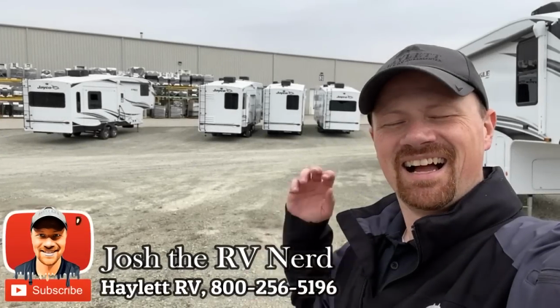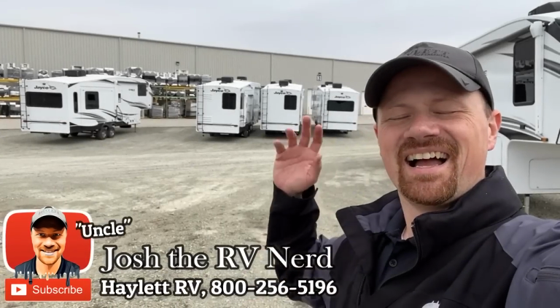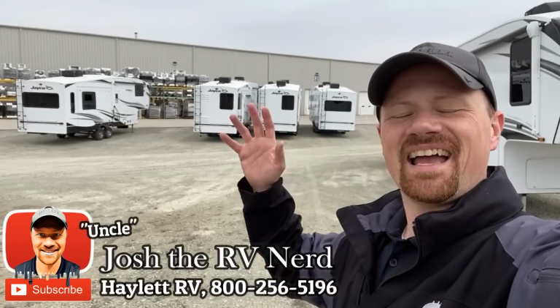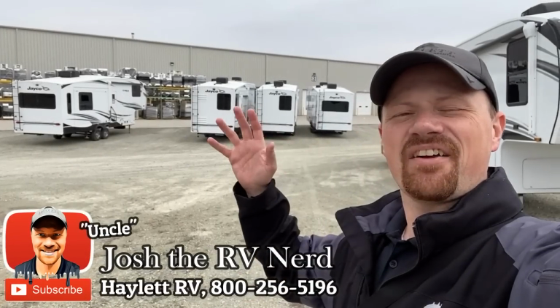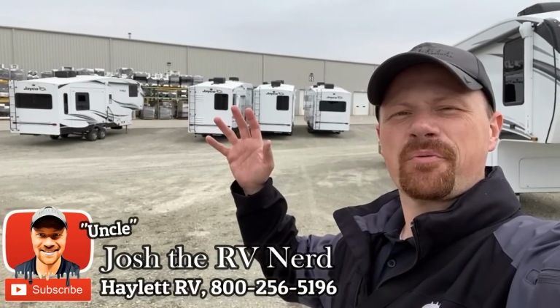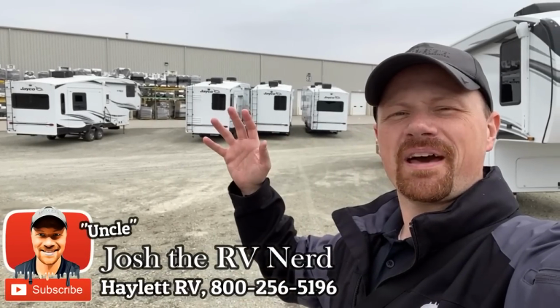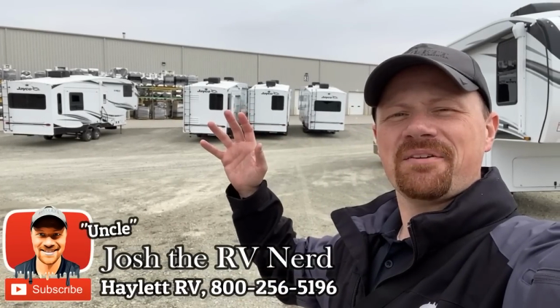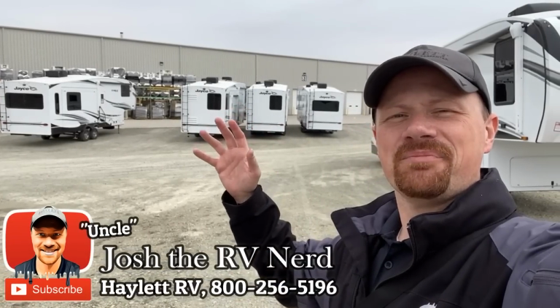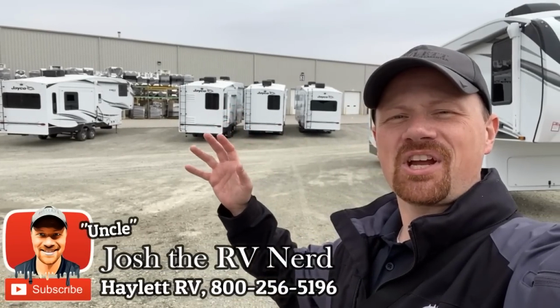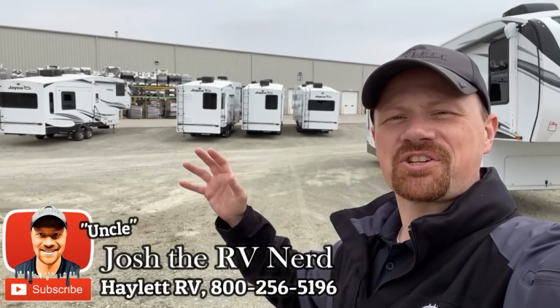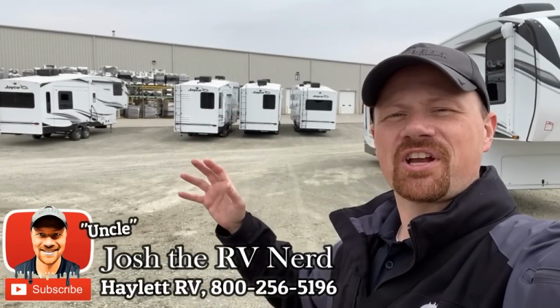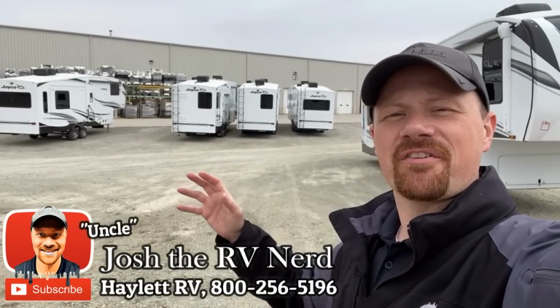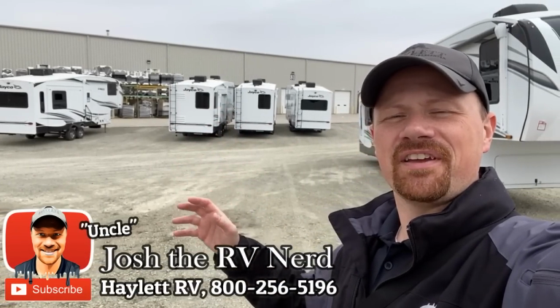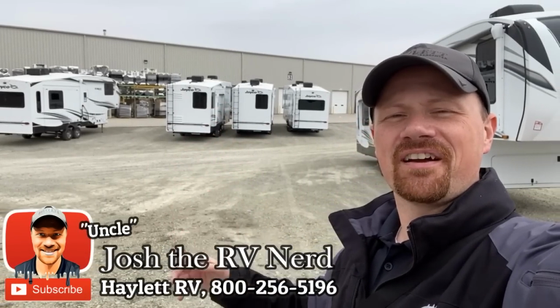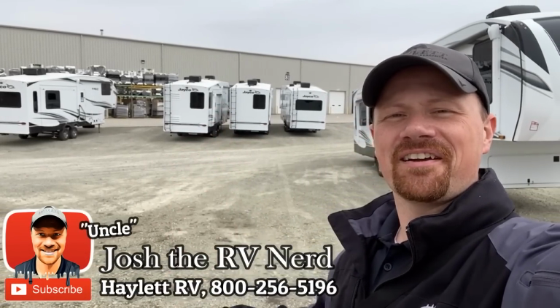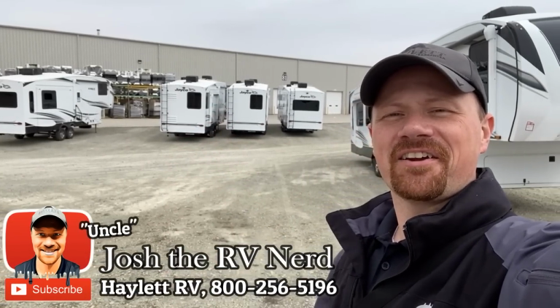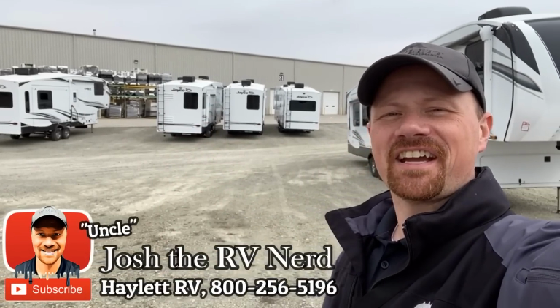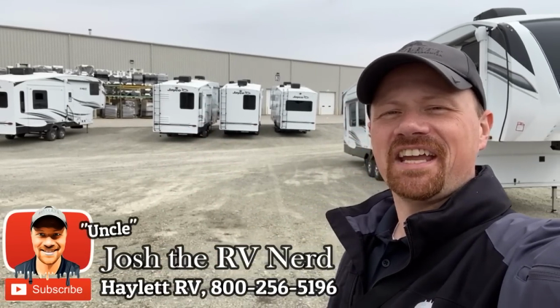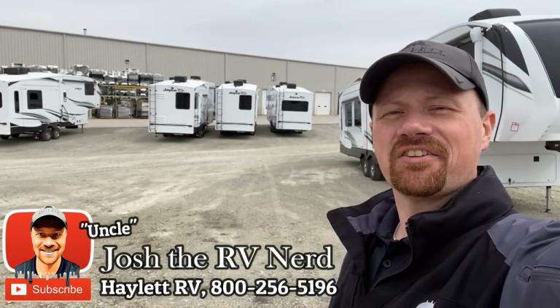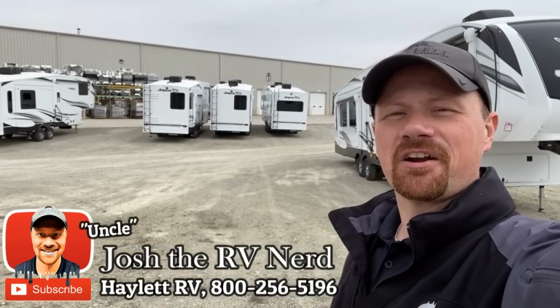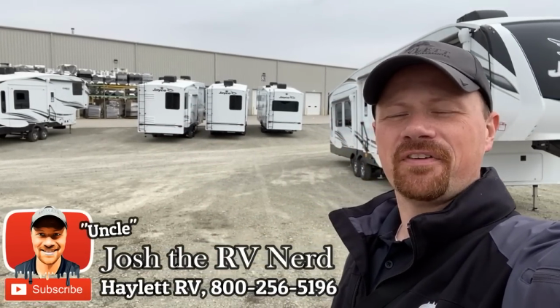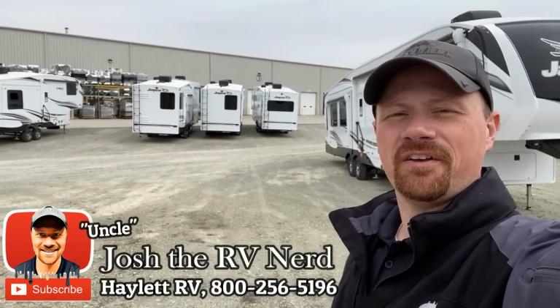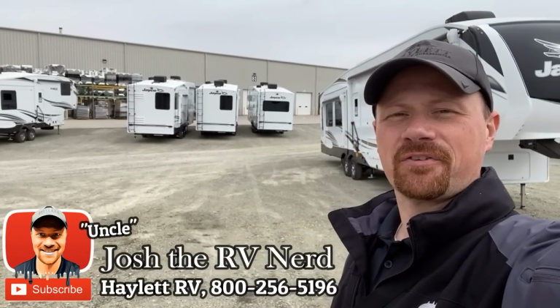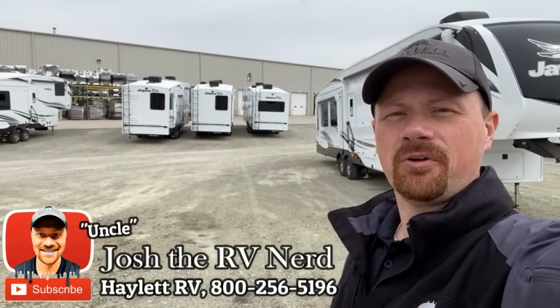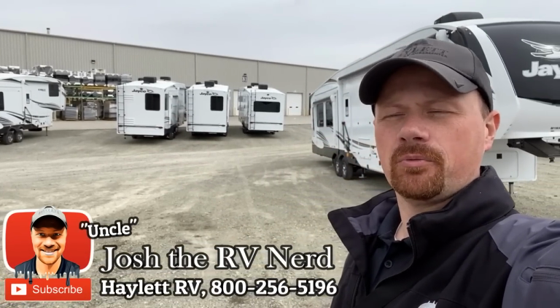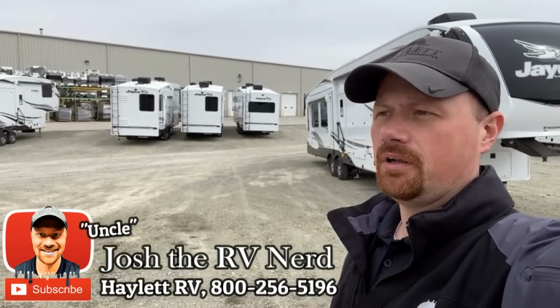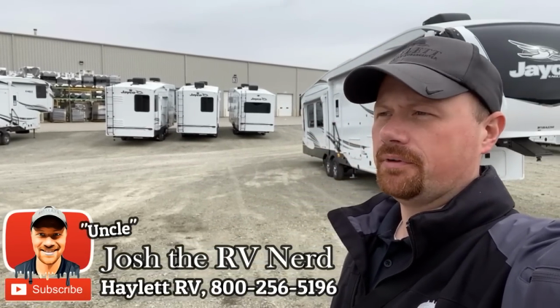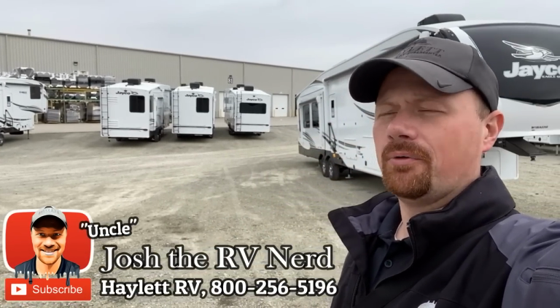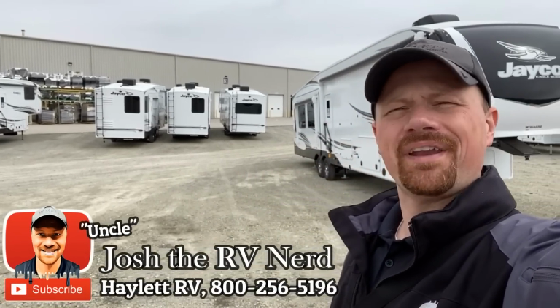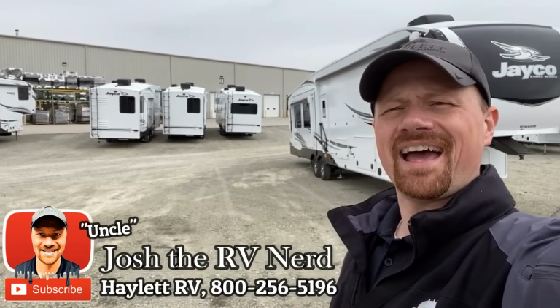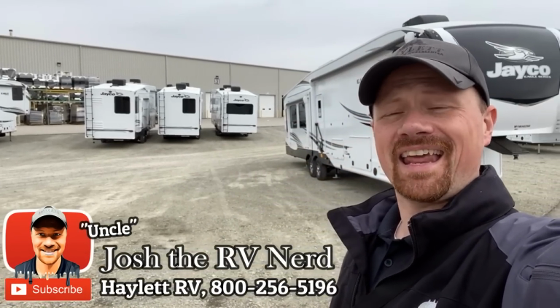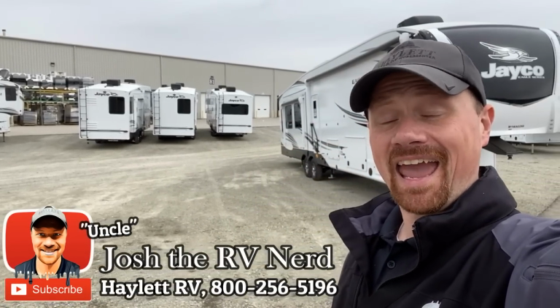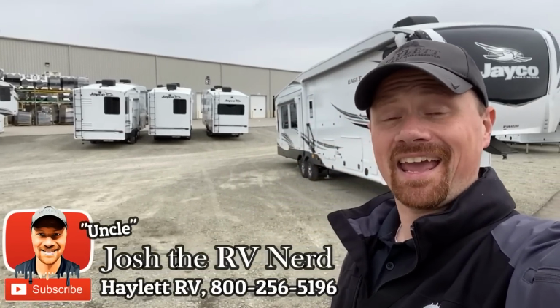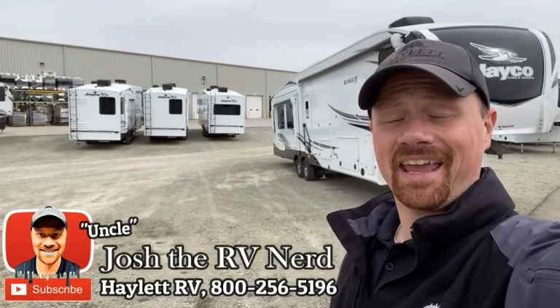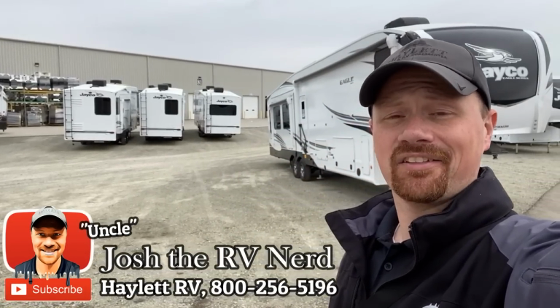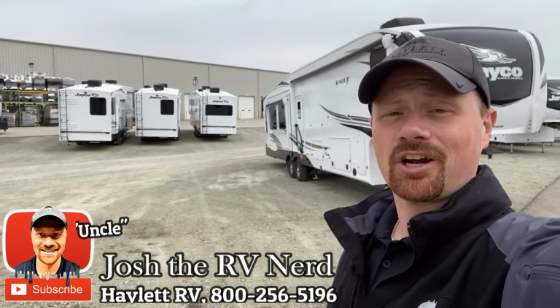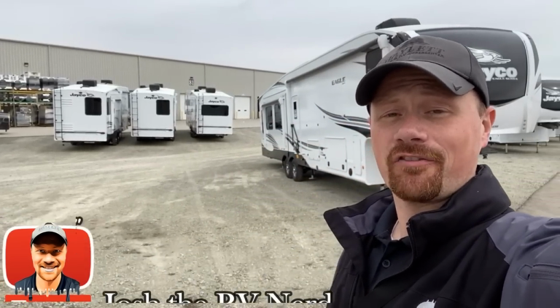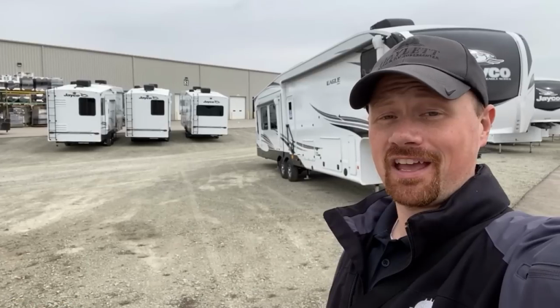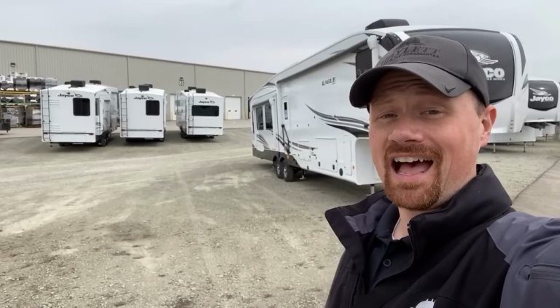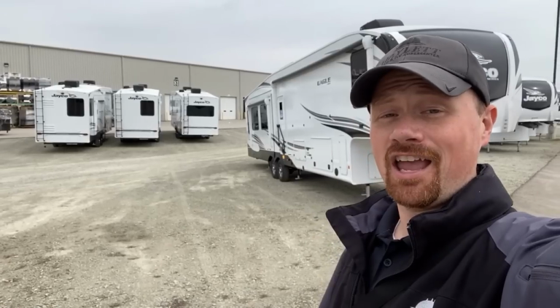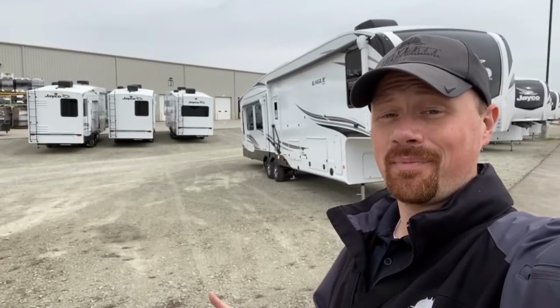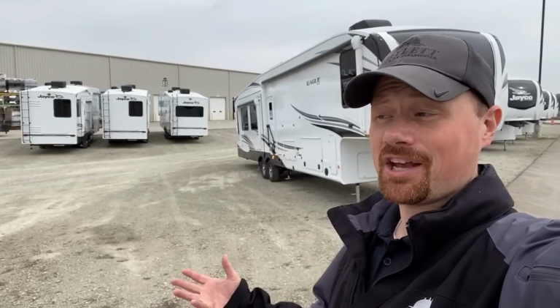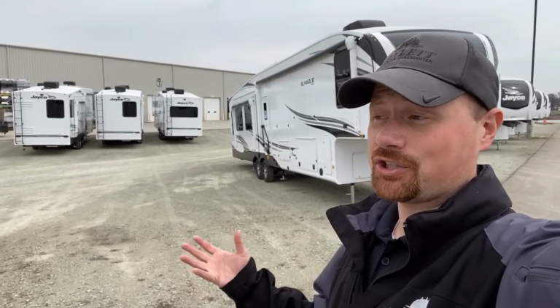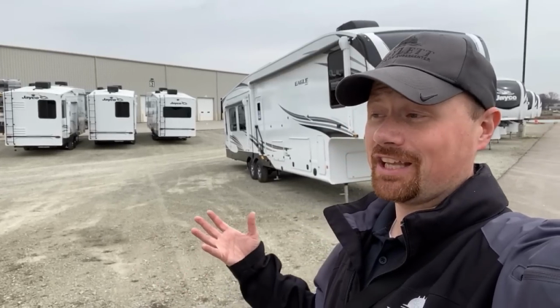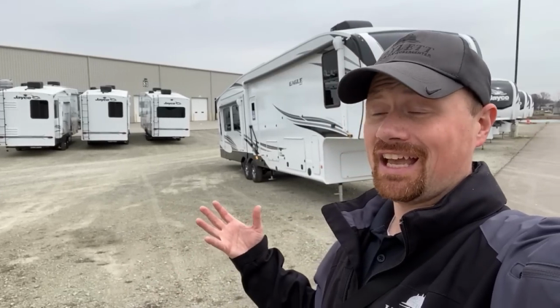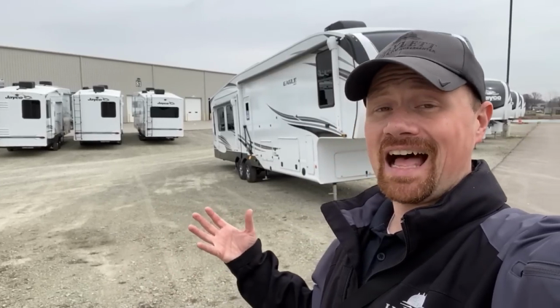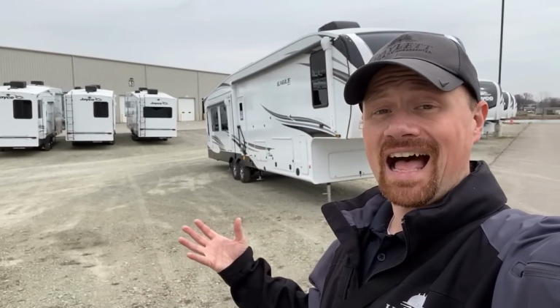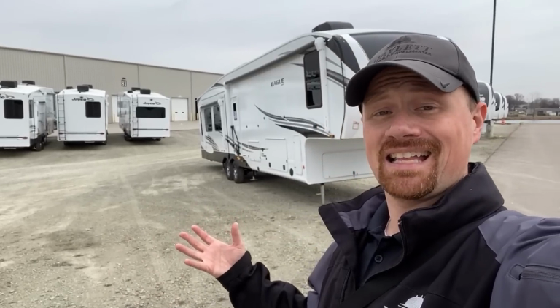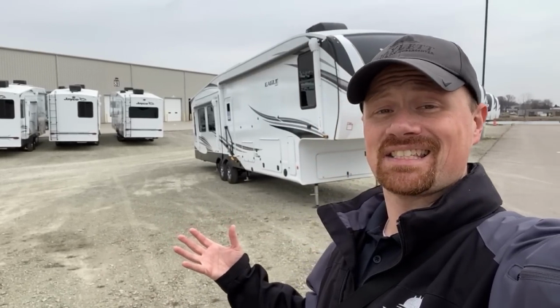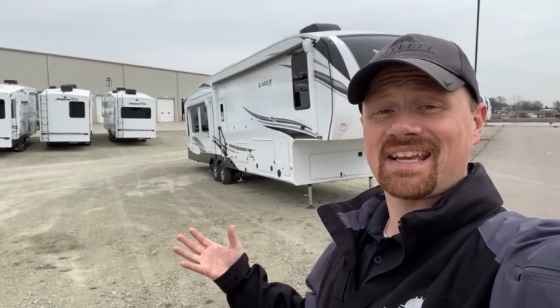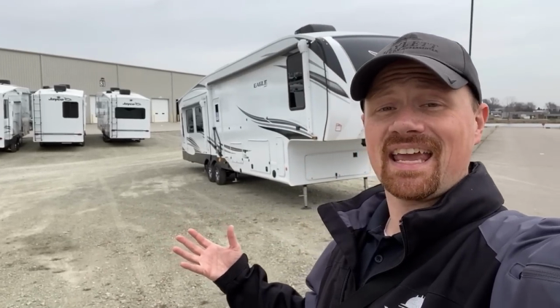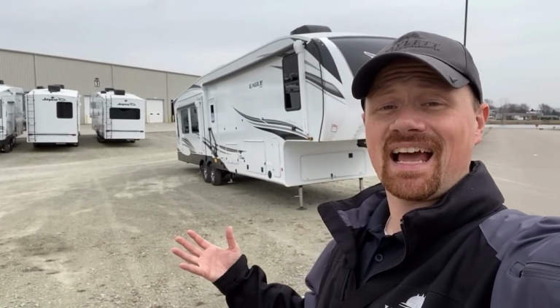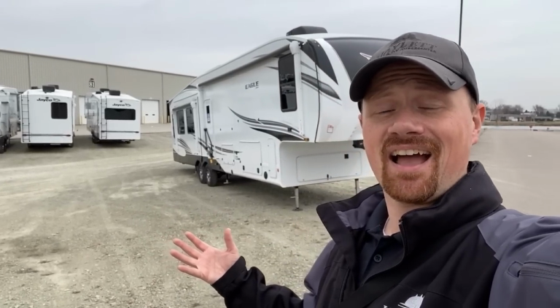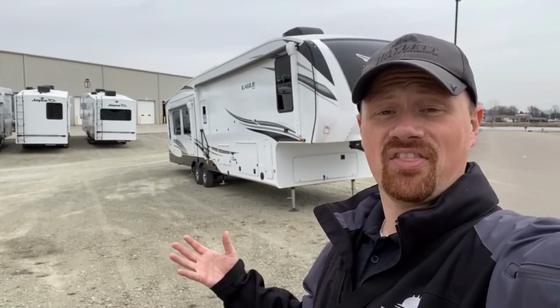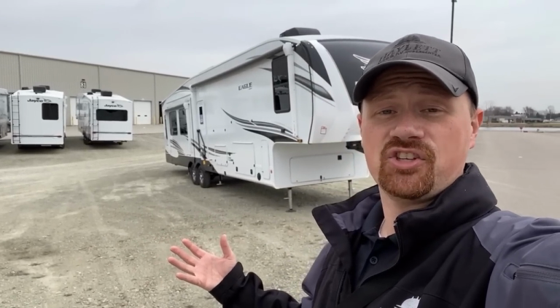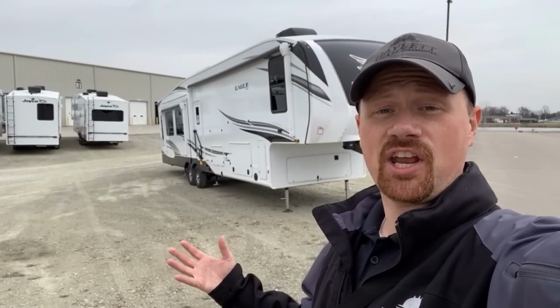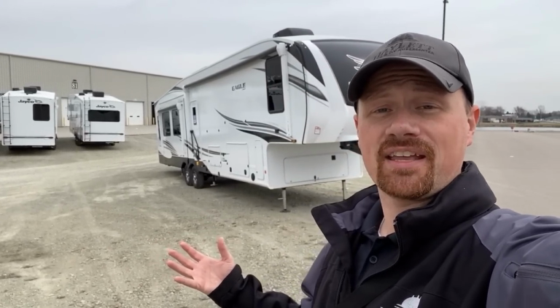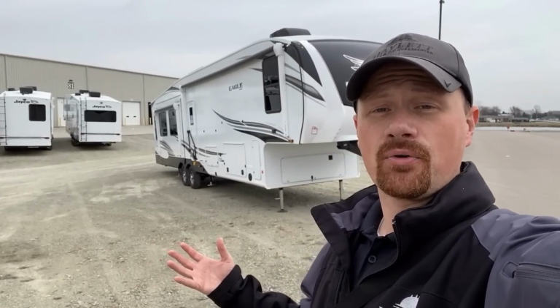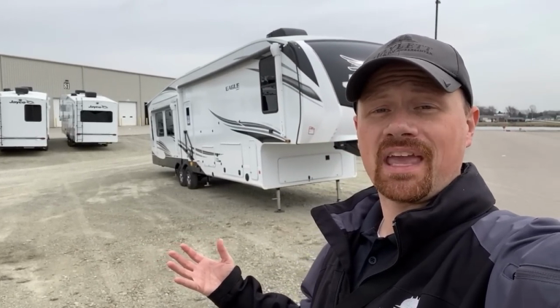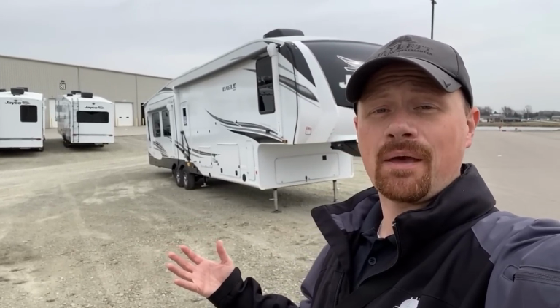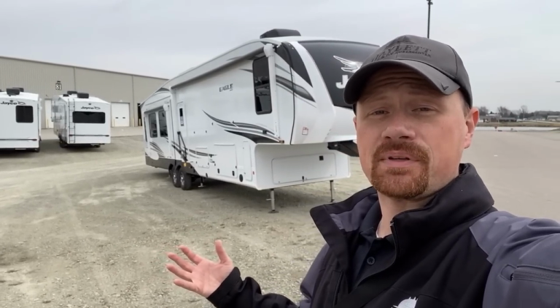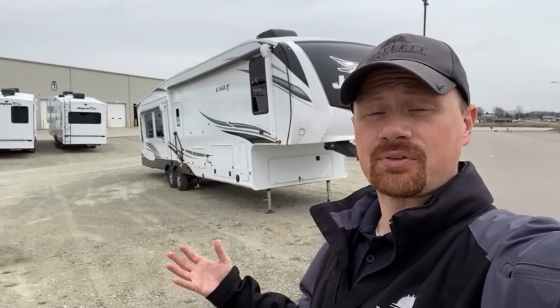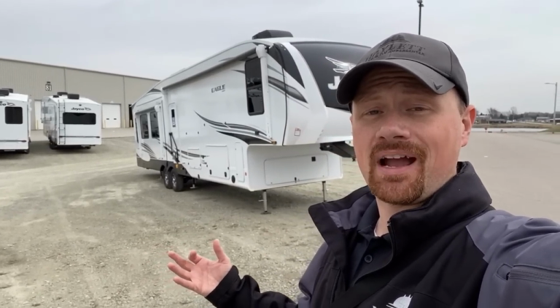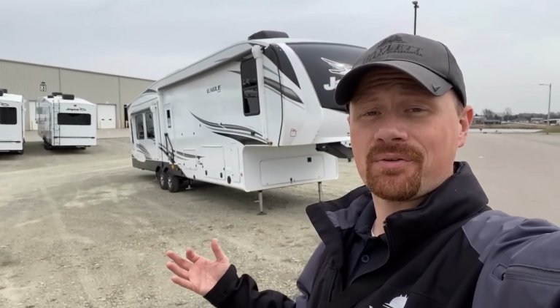Hey everybody, Josh the RV Nerd here. Not at Hayward RV — I am actually on site on the Jayco campus grounds.